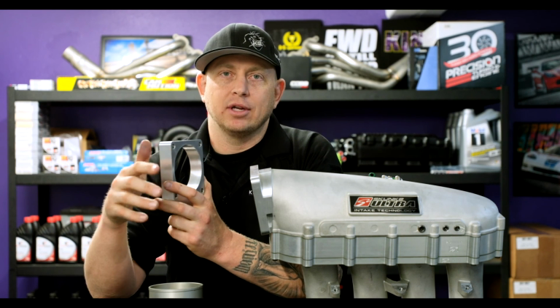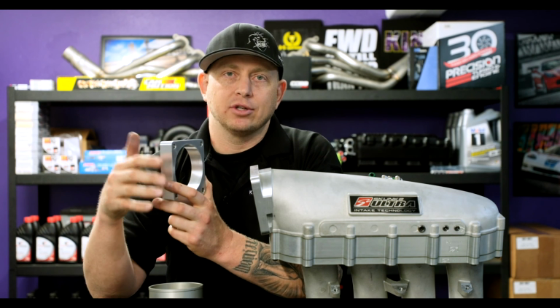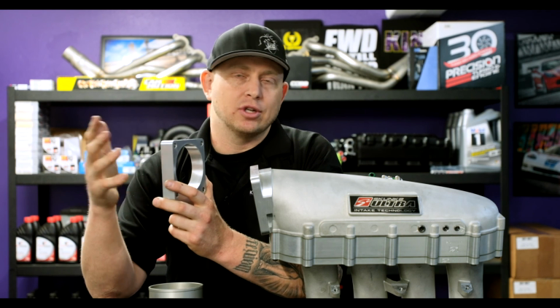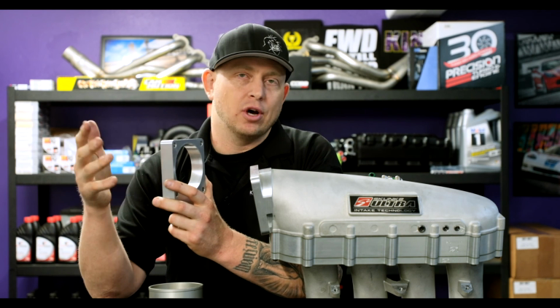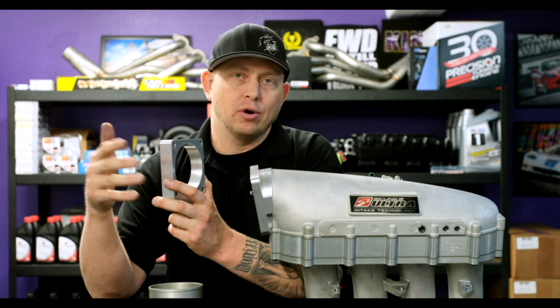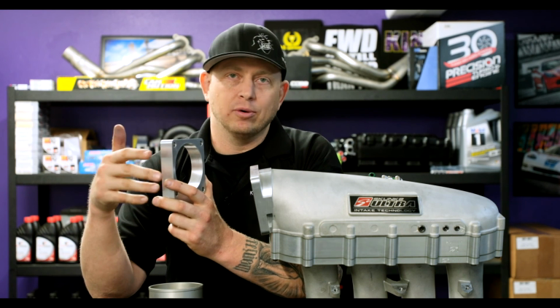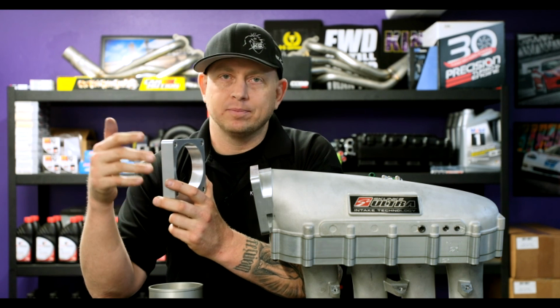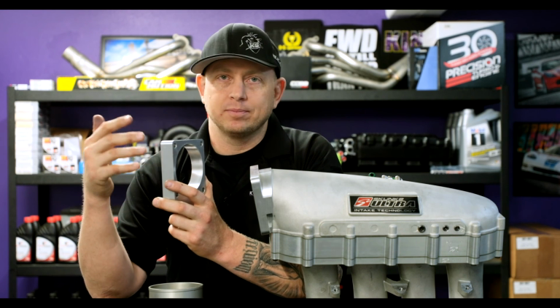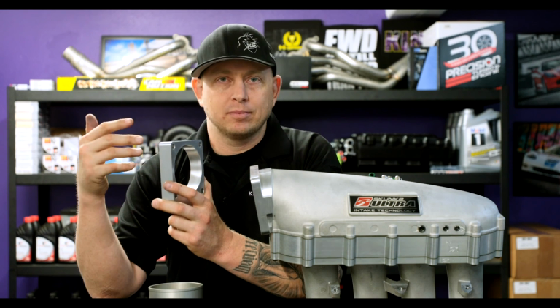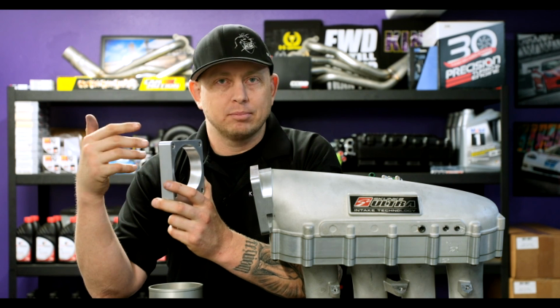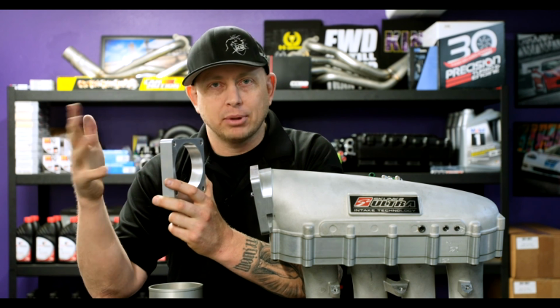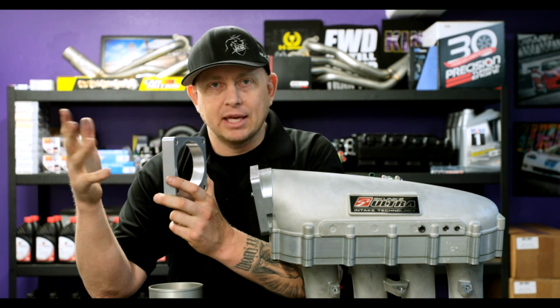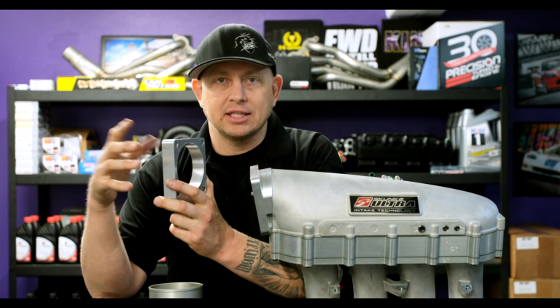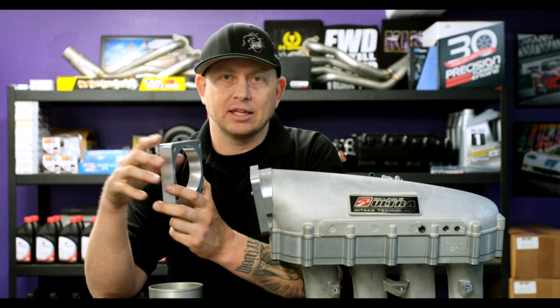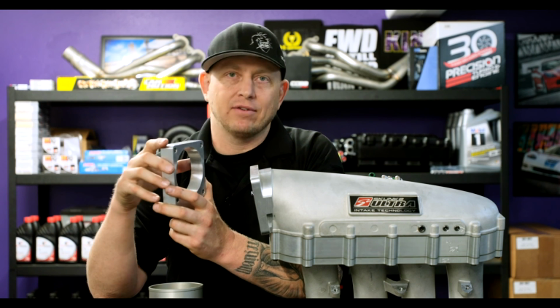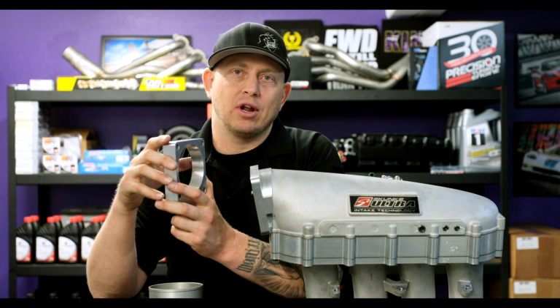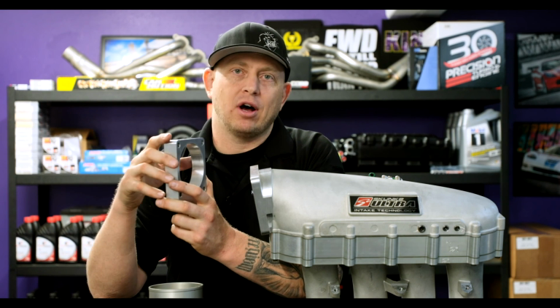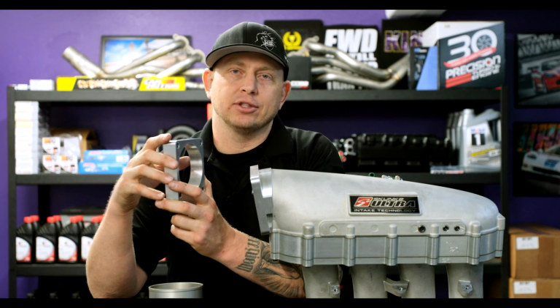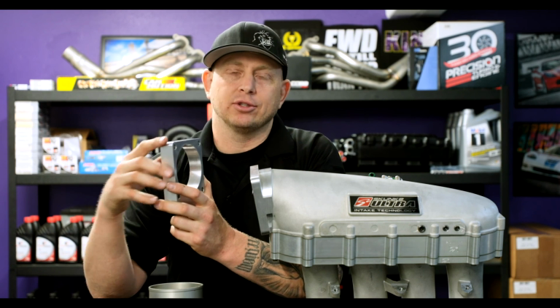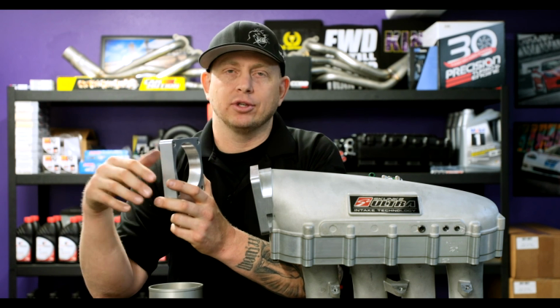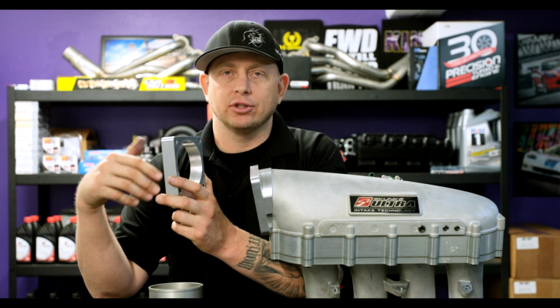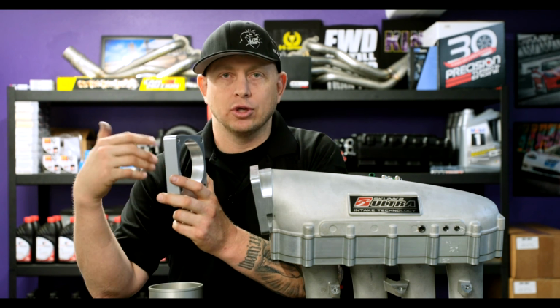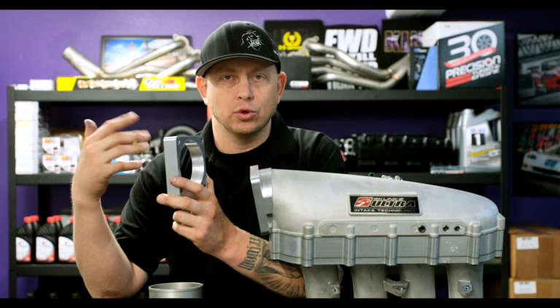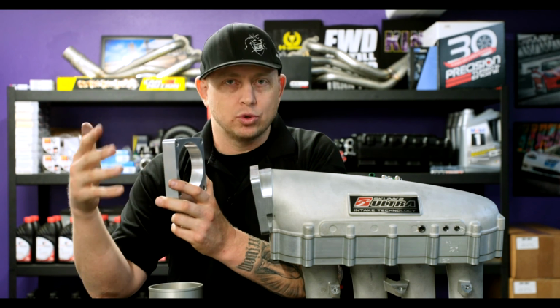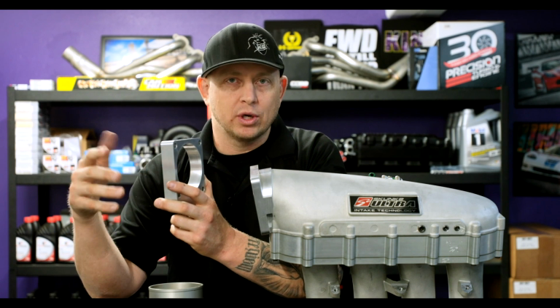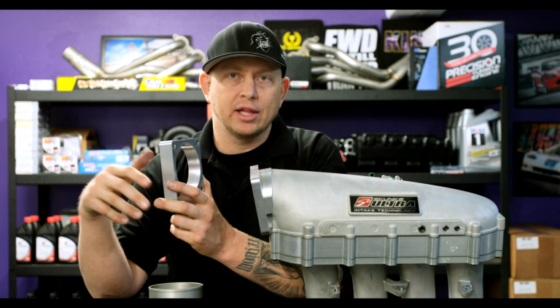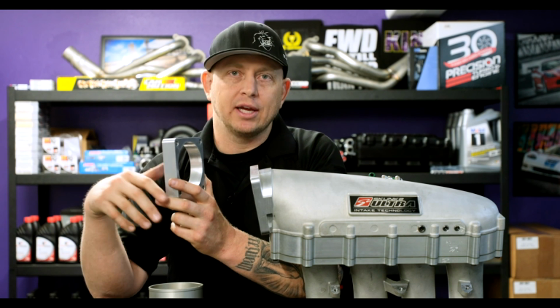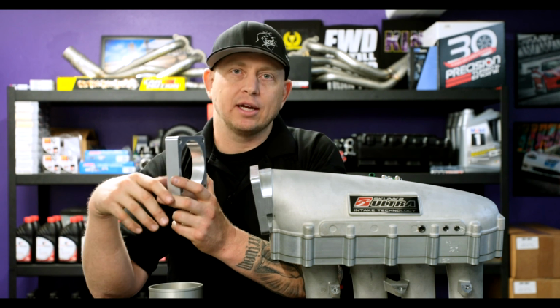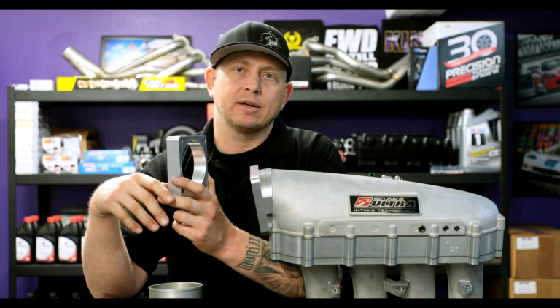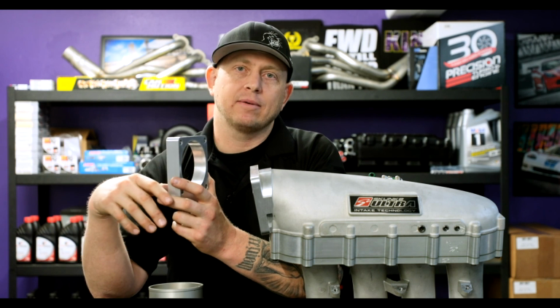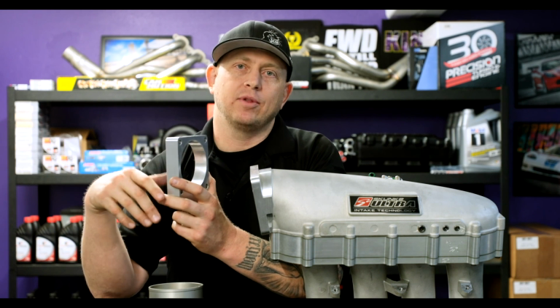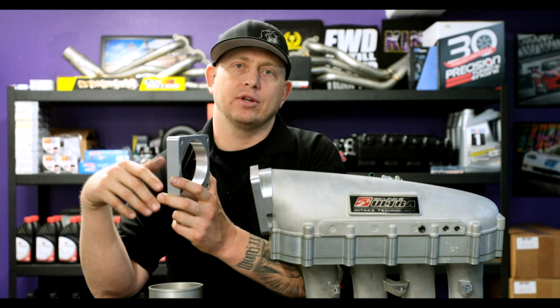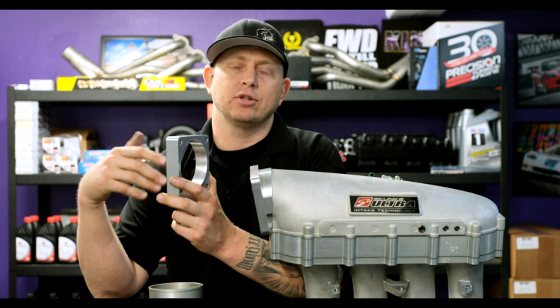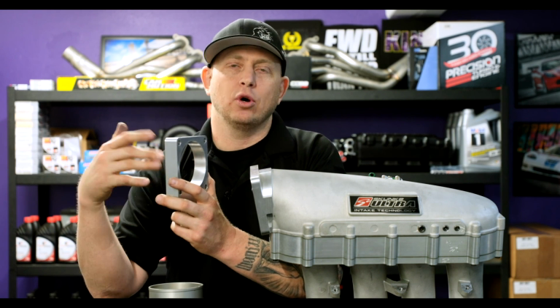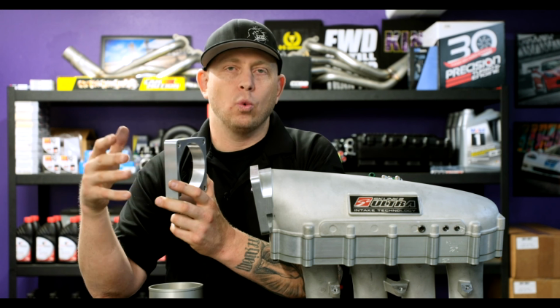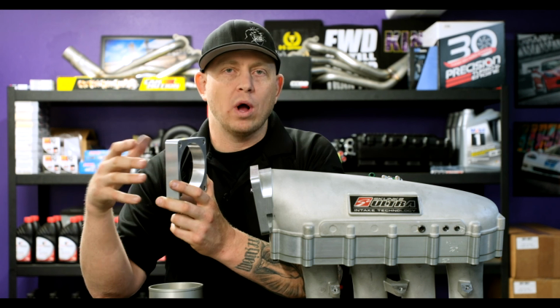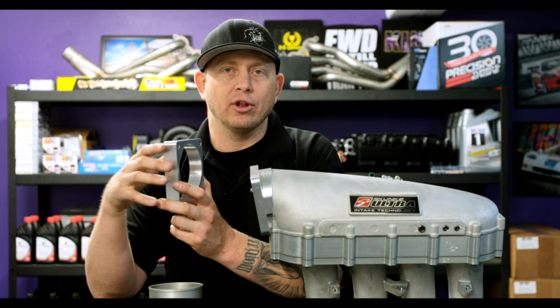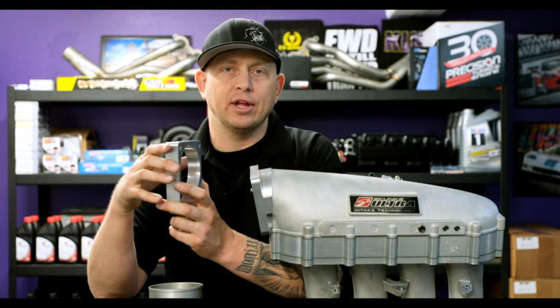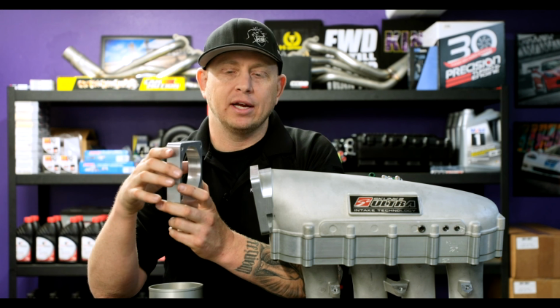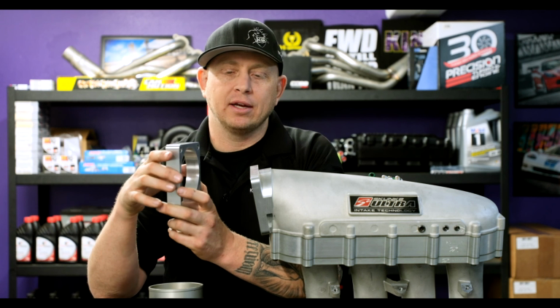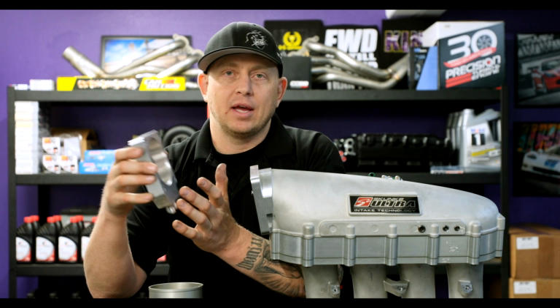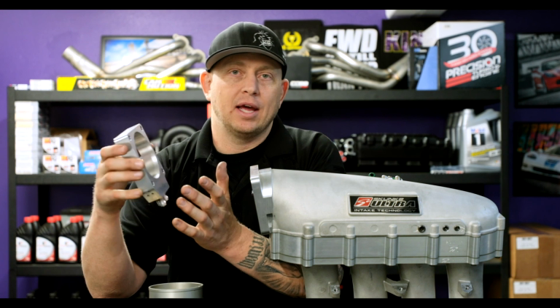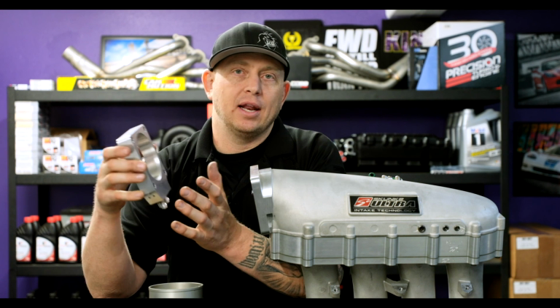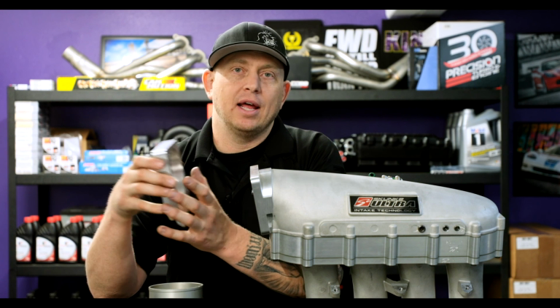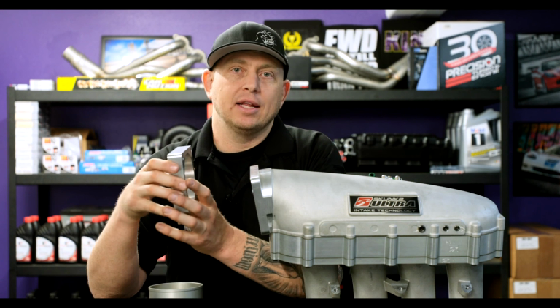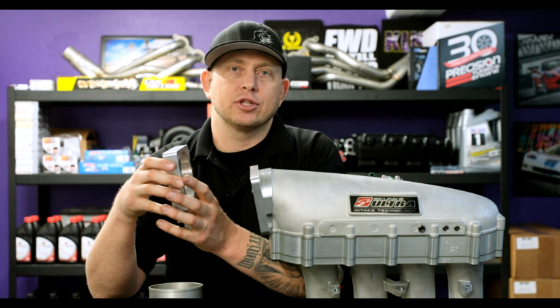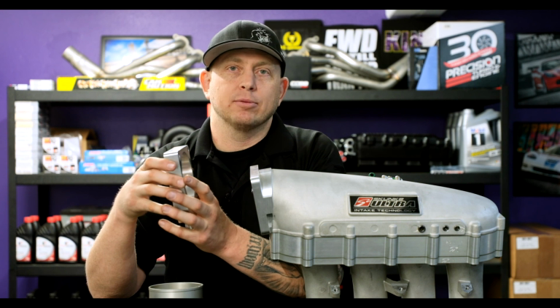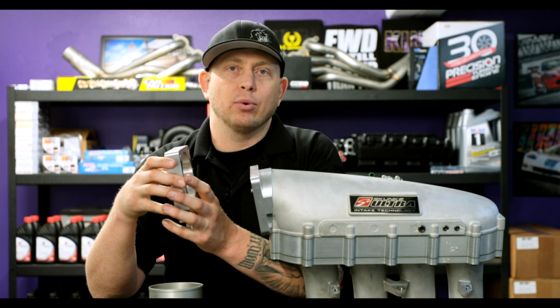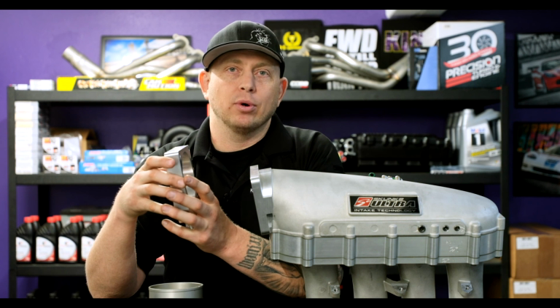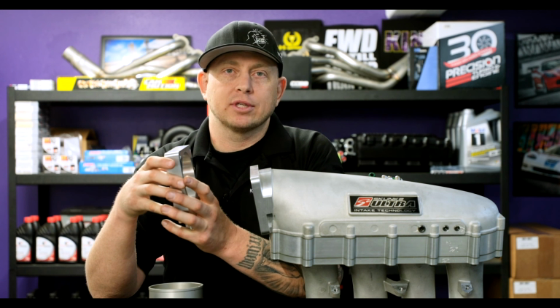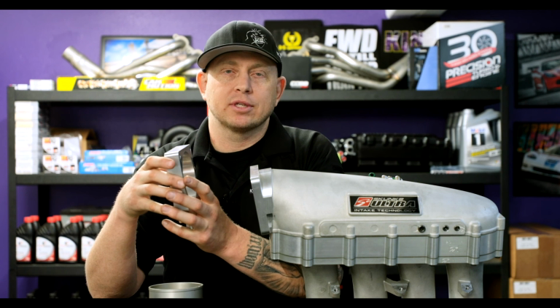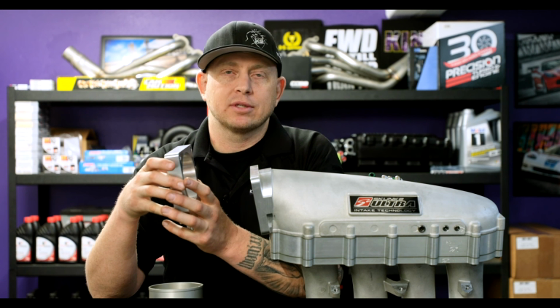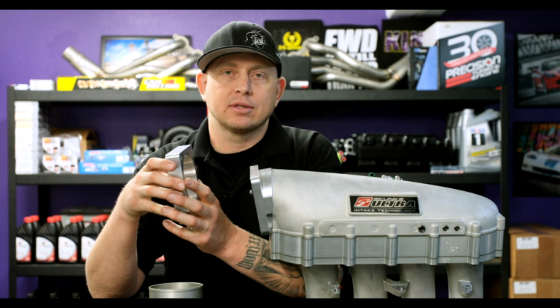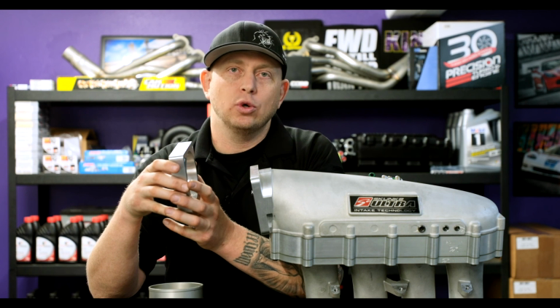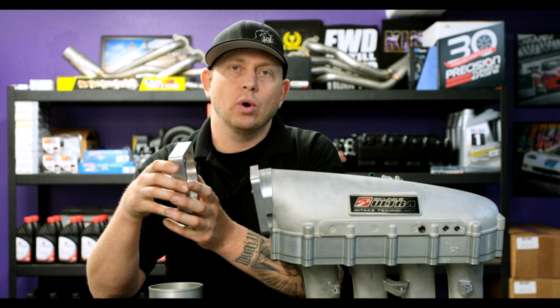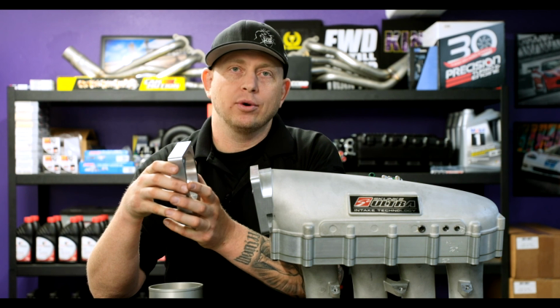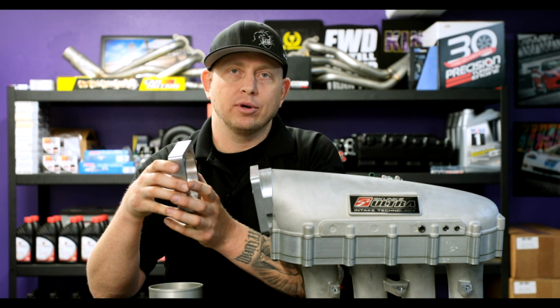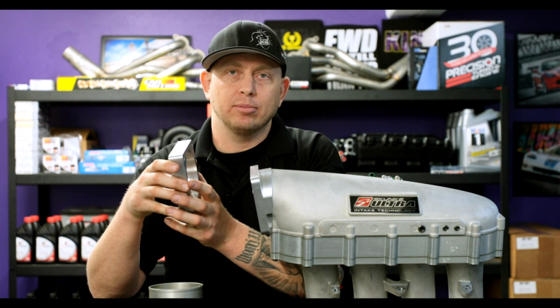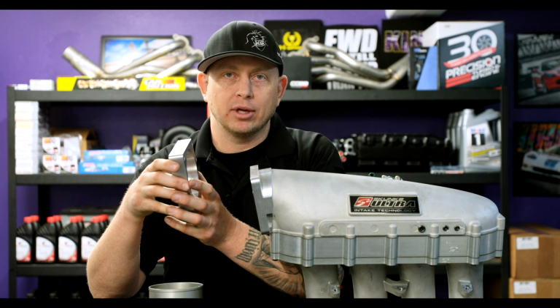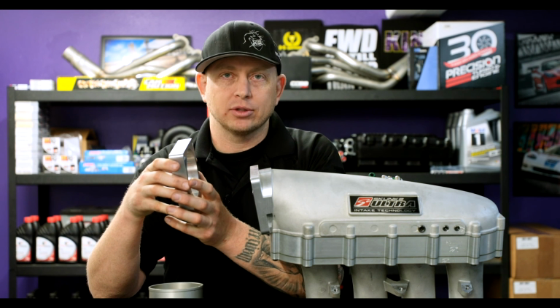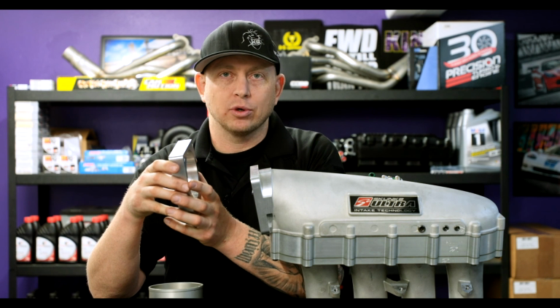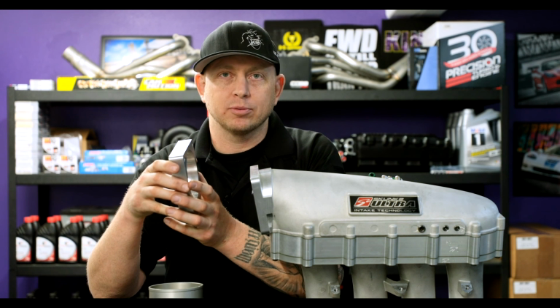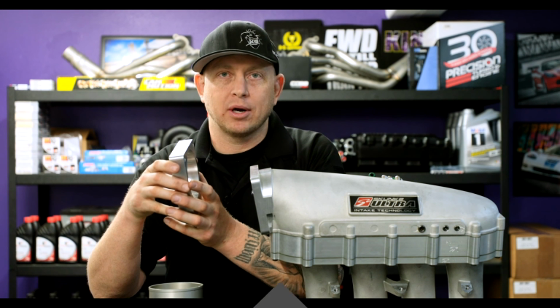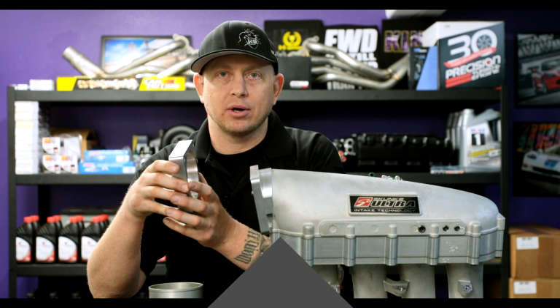This really takes a lot of the guesswork out. There's no placing of a nozzle, no drilling, no welding, and it supports 200 plus horsepower.